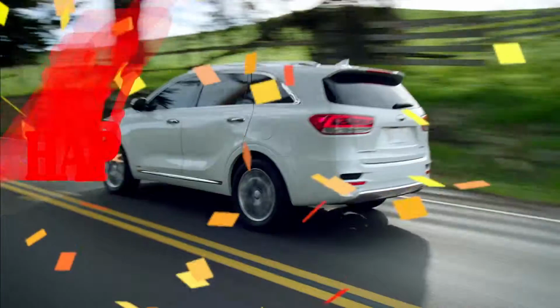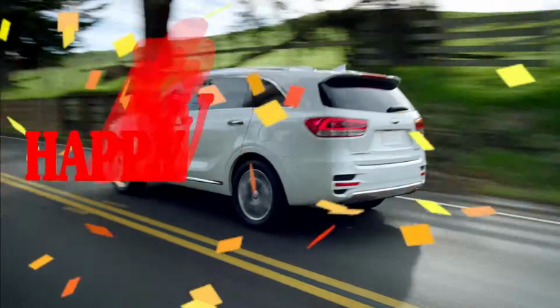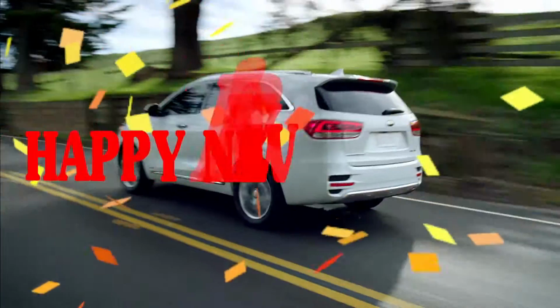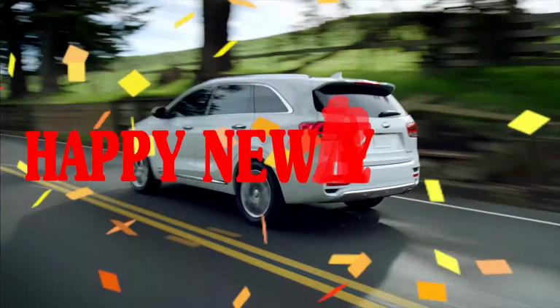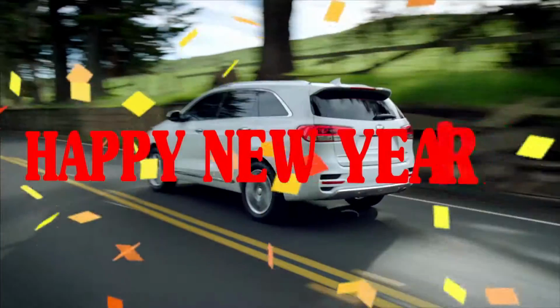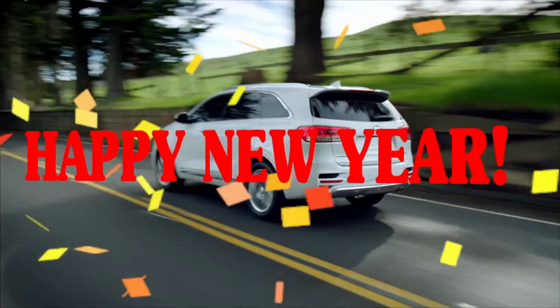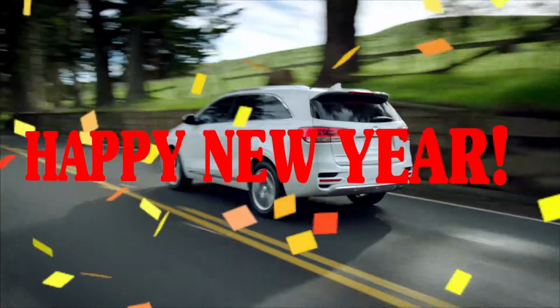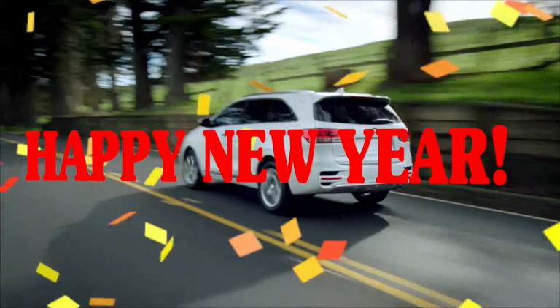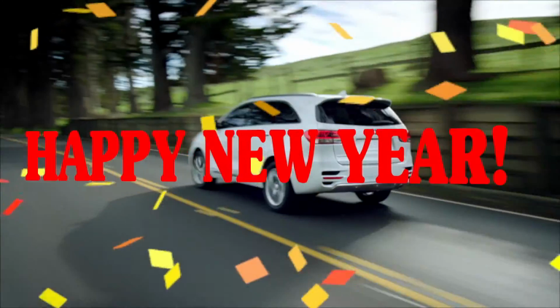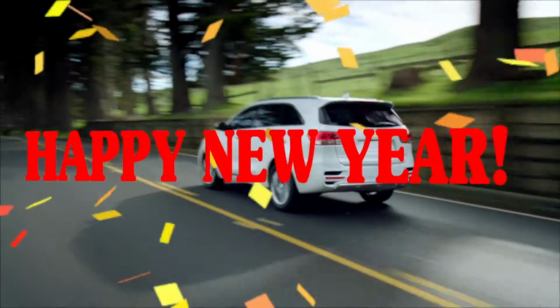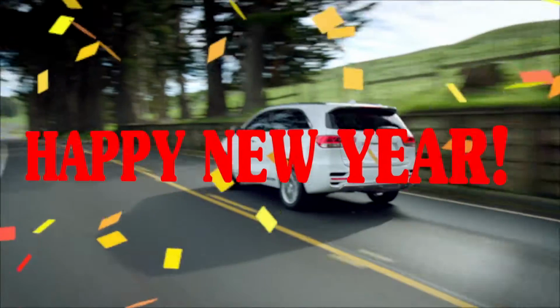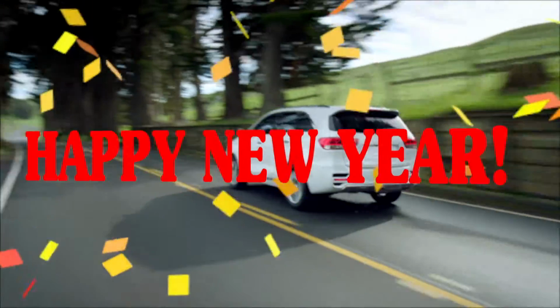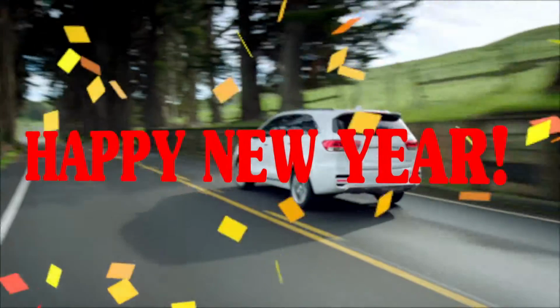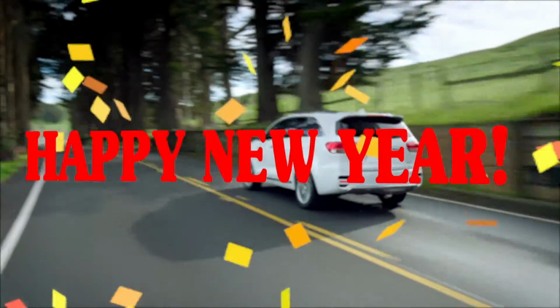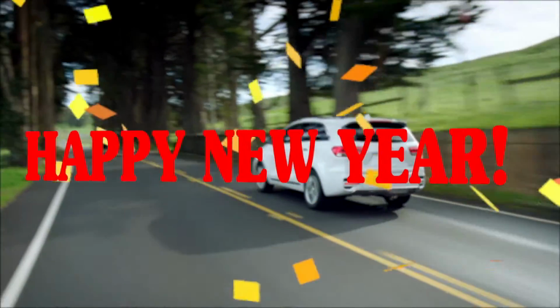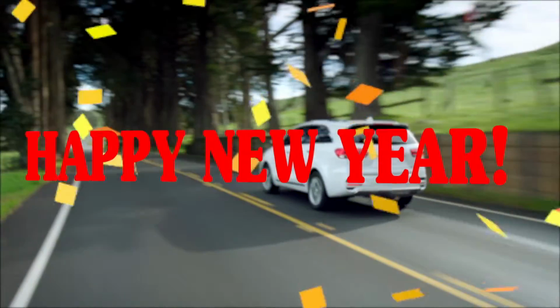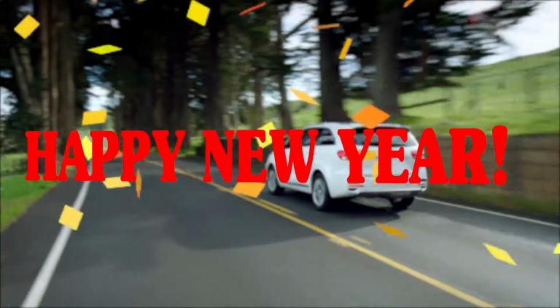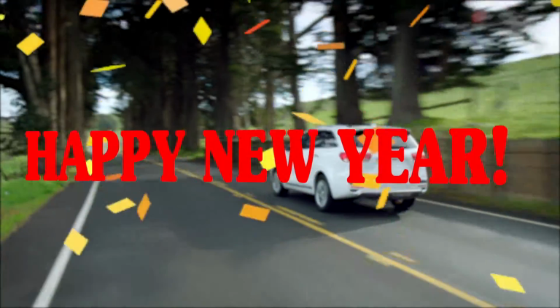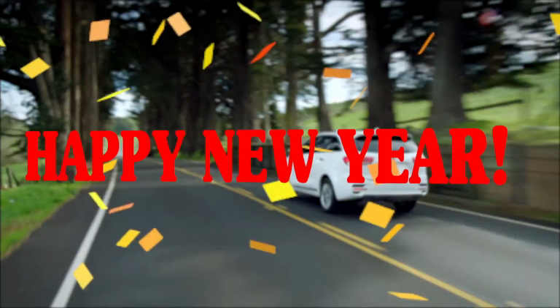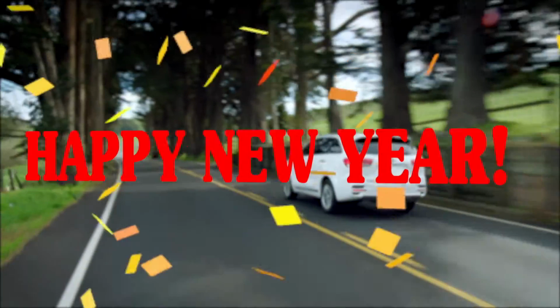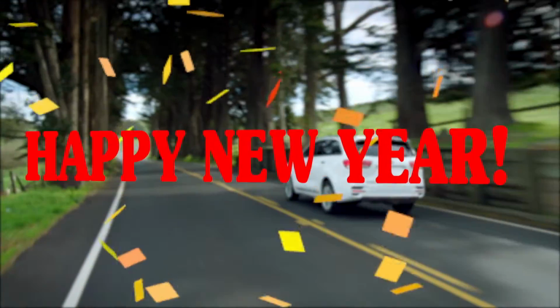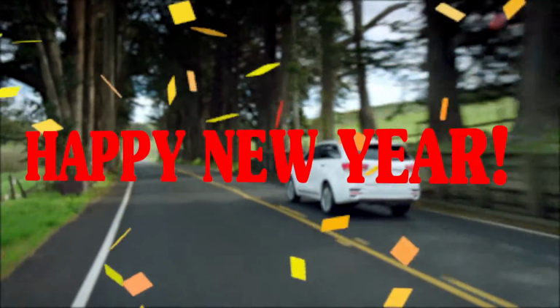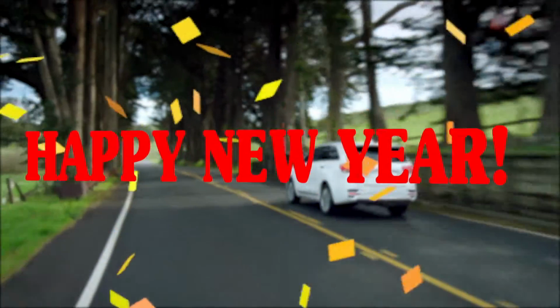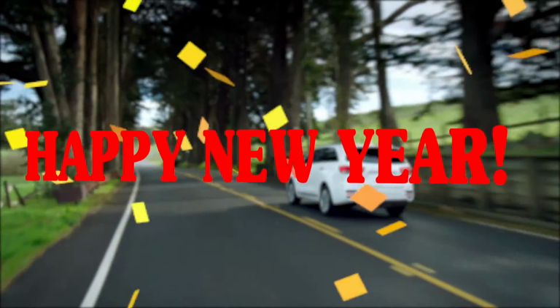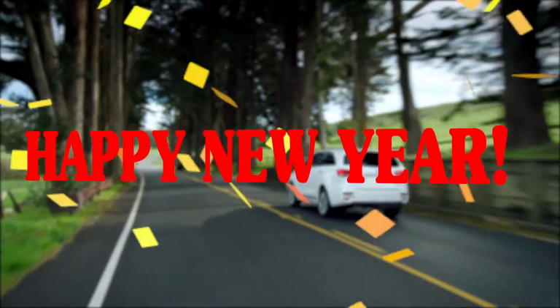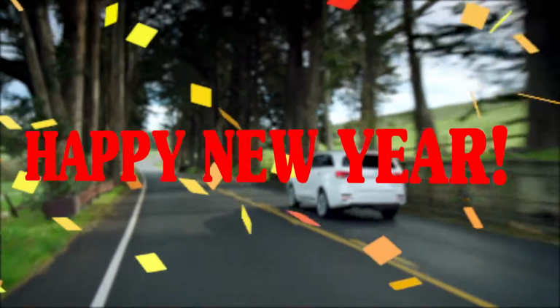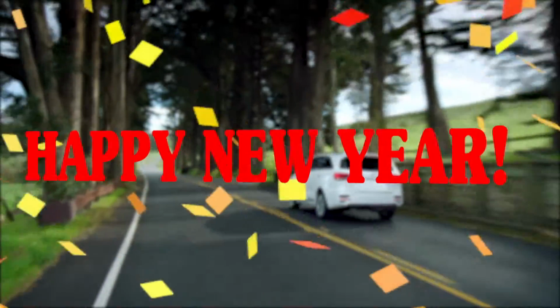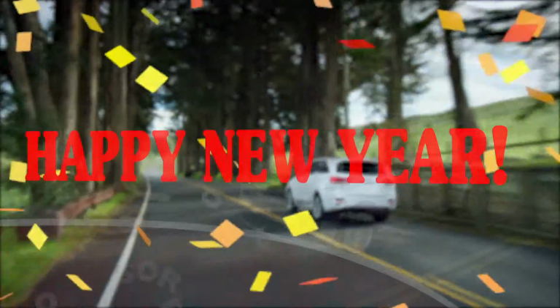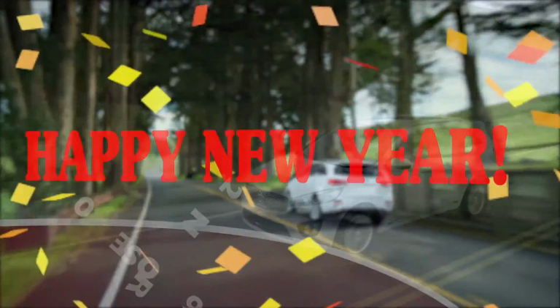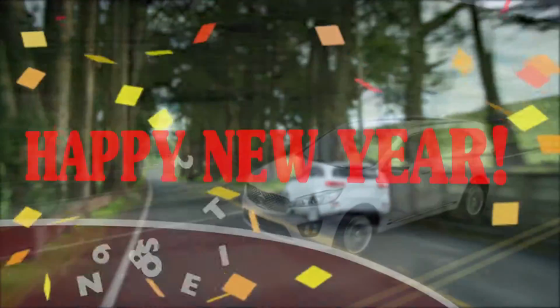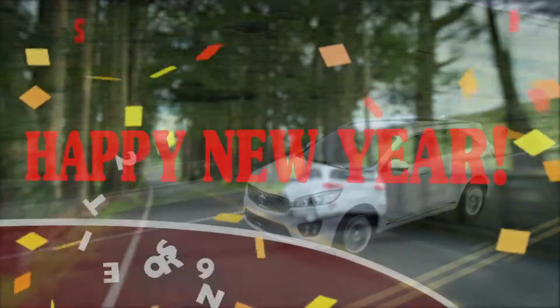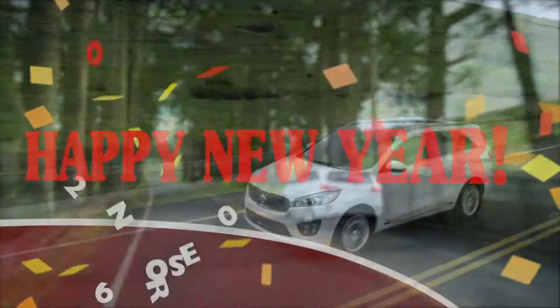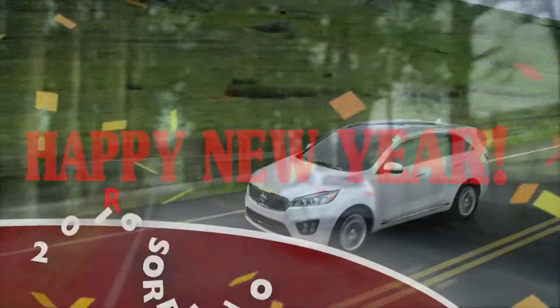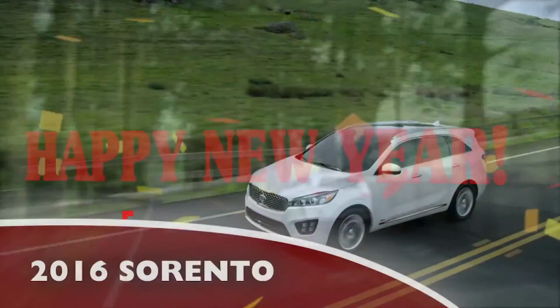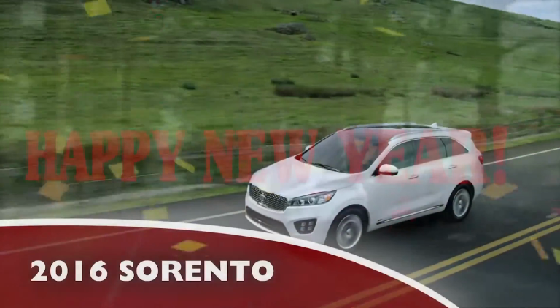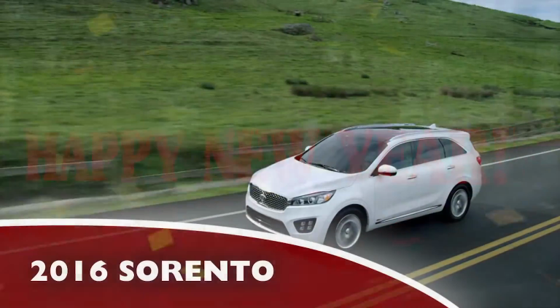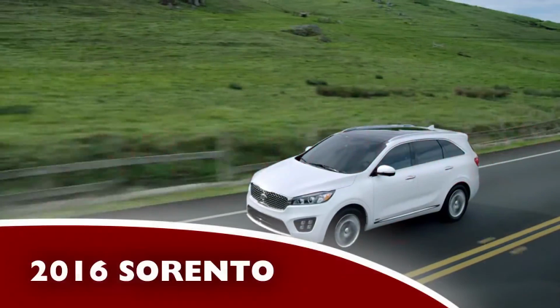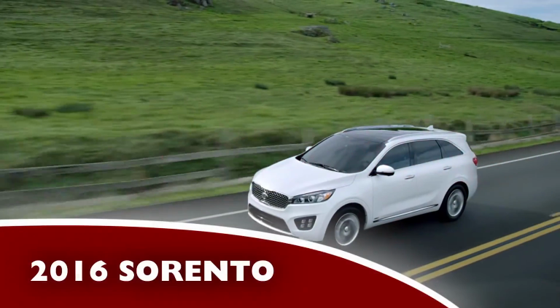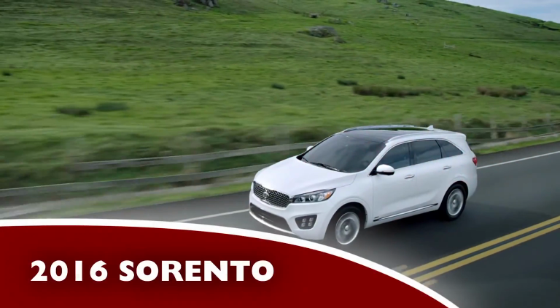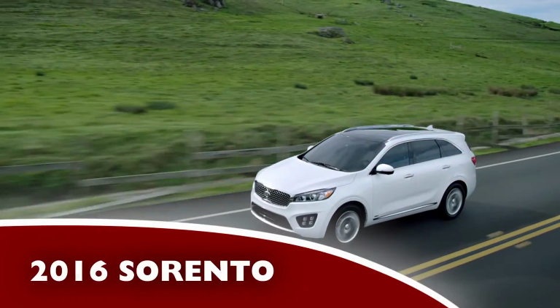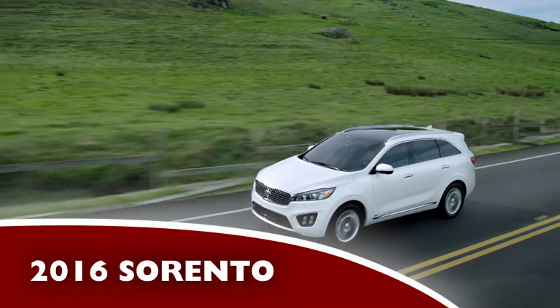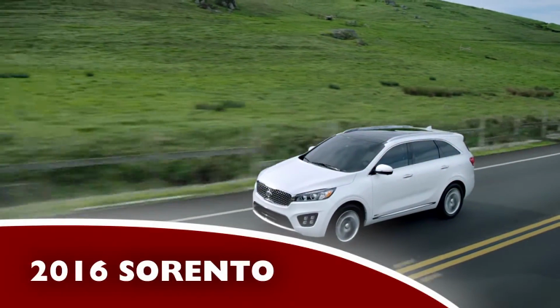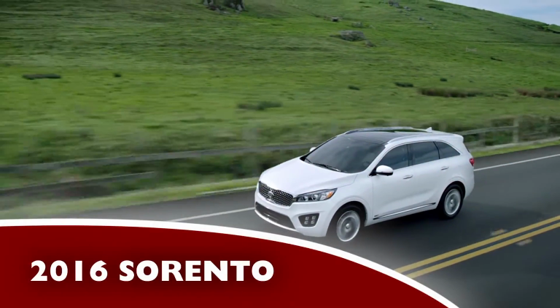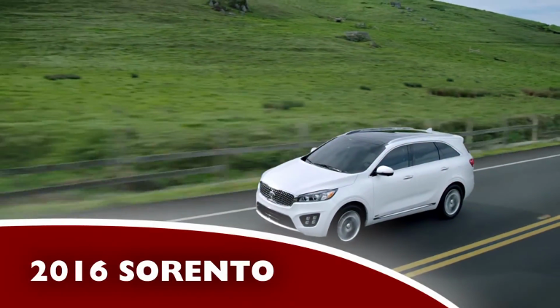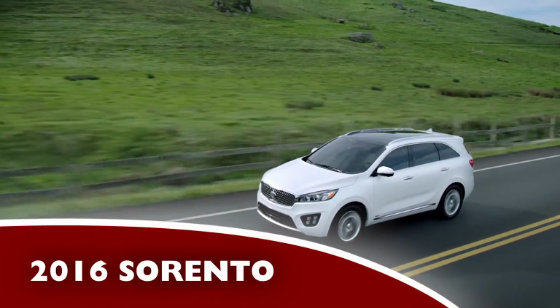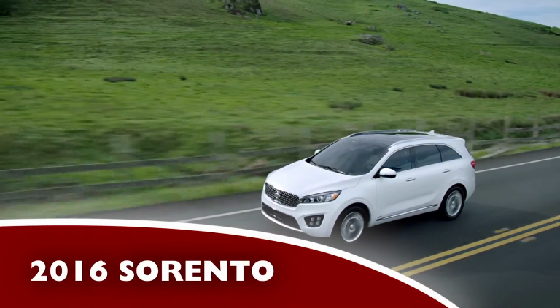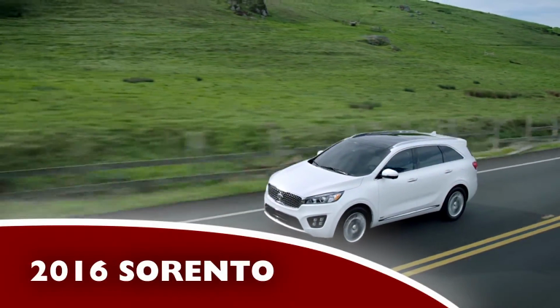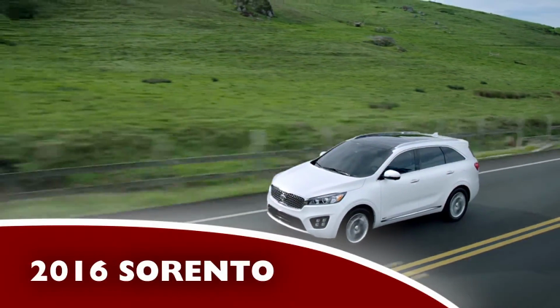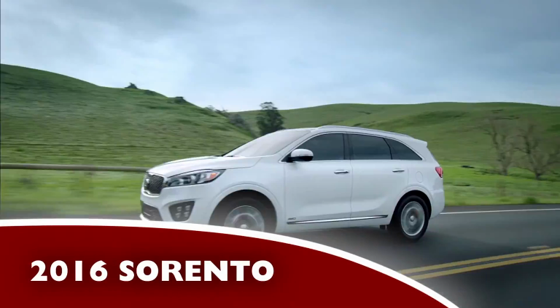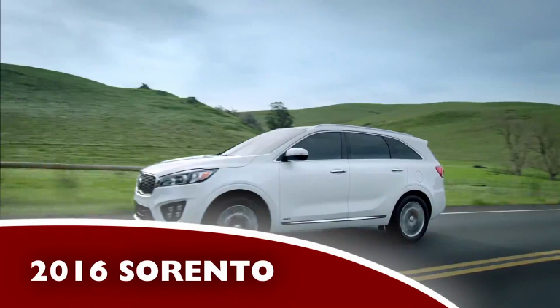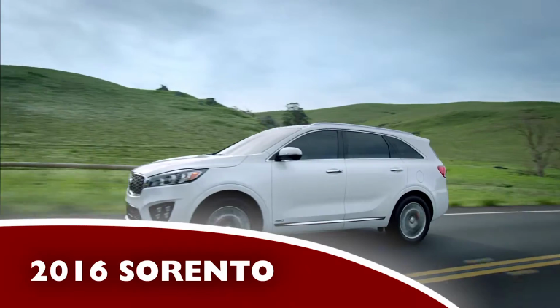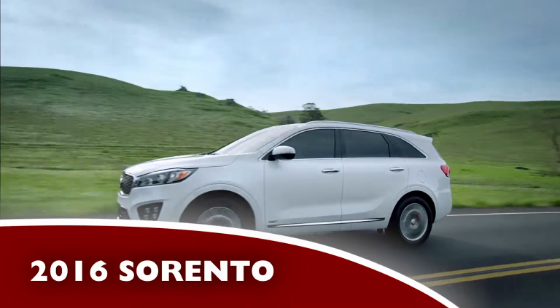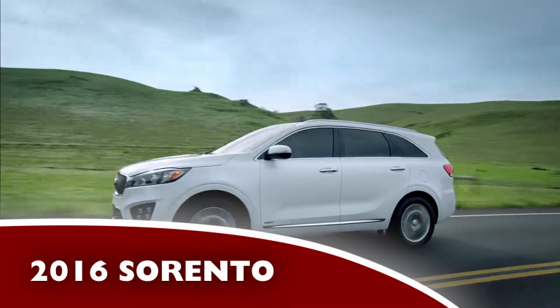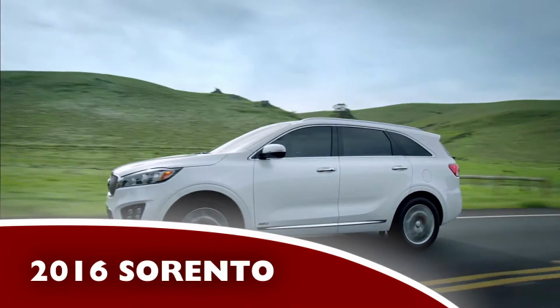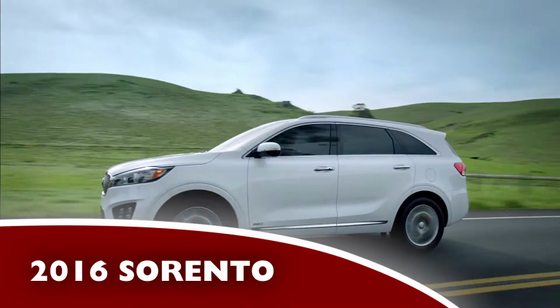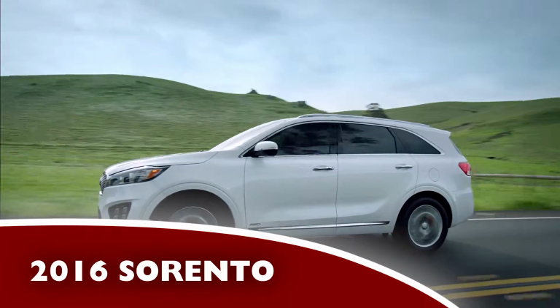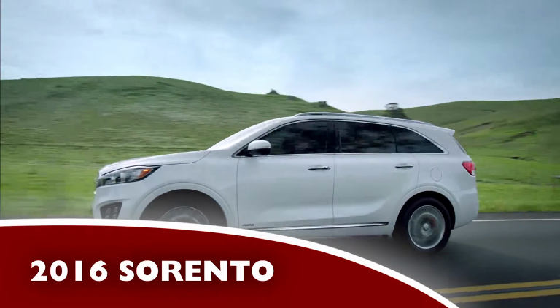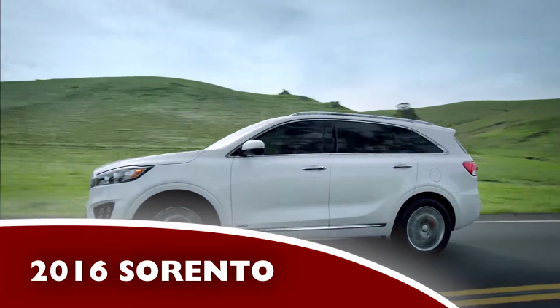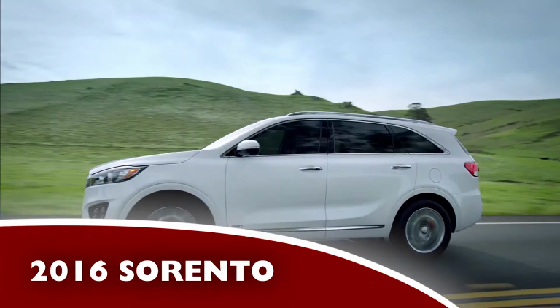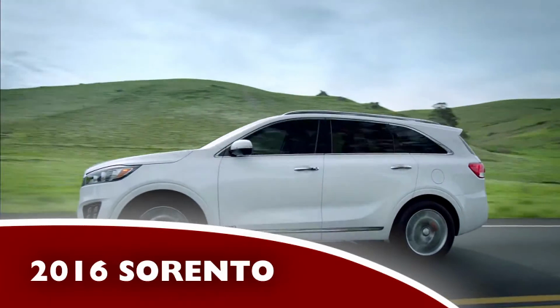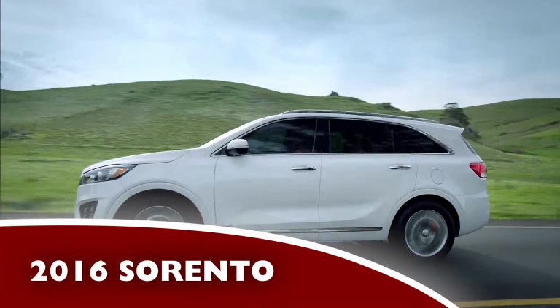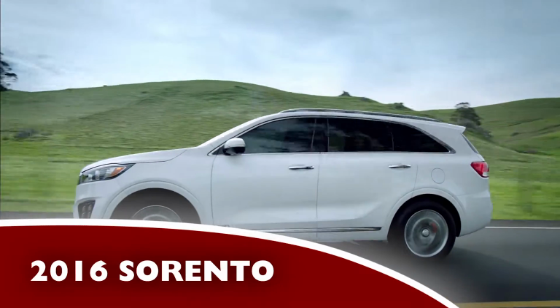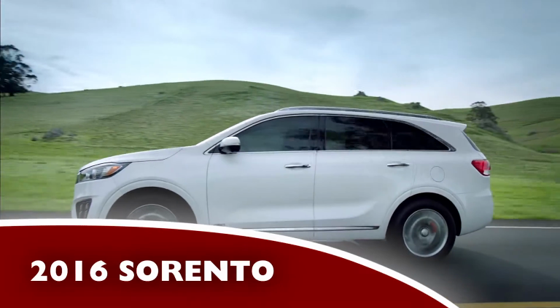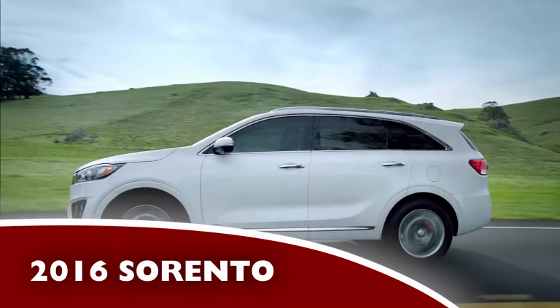Happy New Year! It's a new year, and you deserve a new car. Test drive a 2016 Kia Sorento at Billbird Kia today.